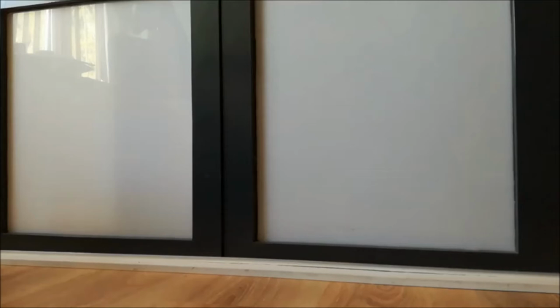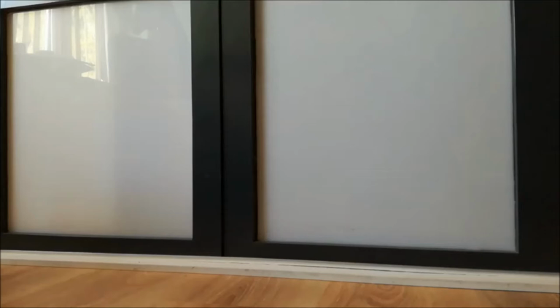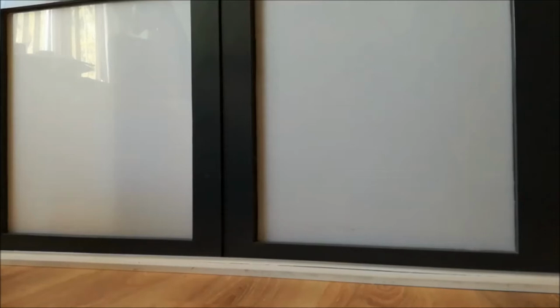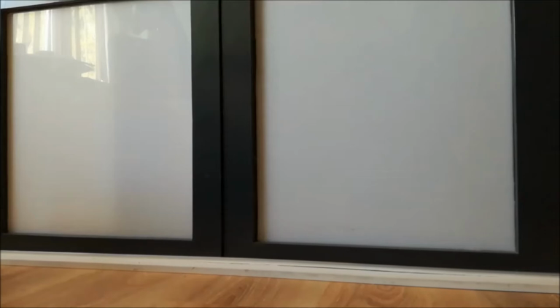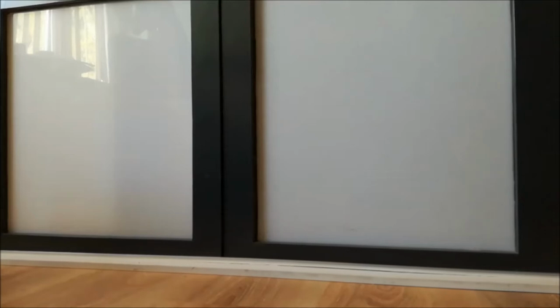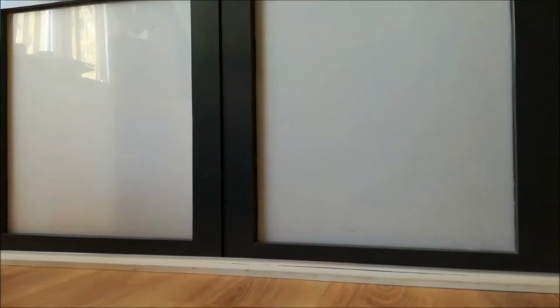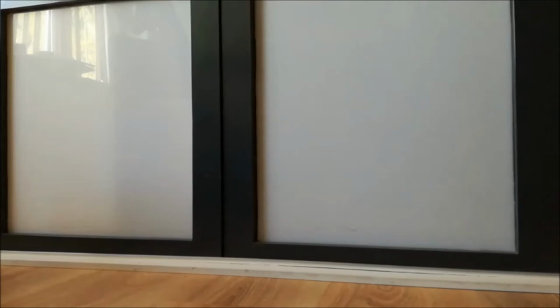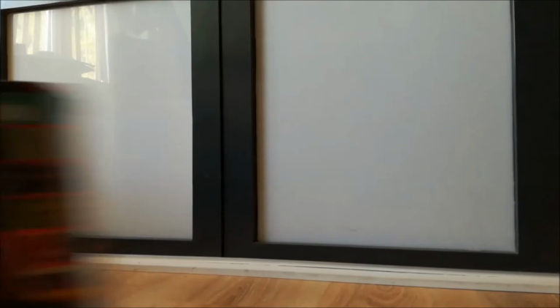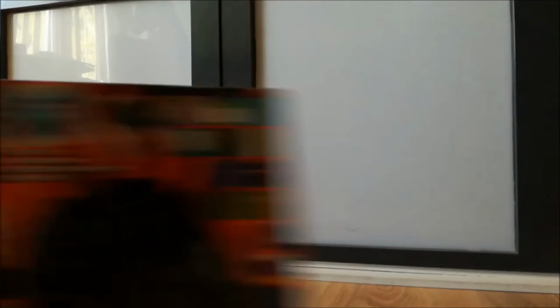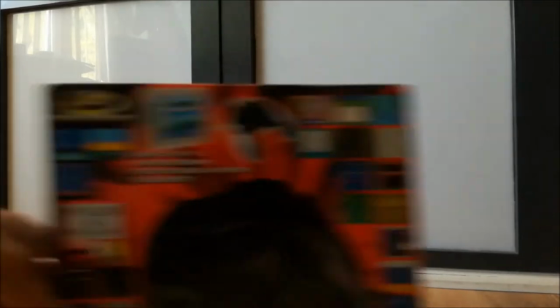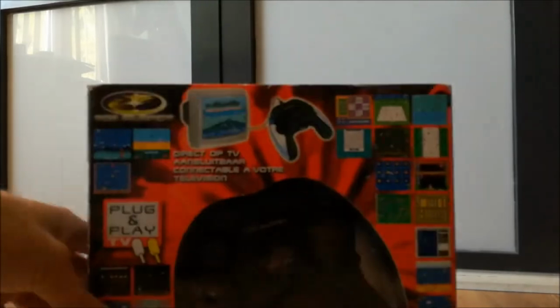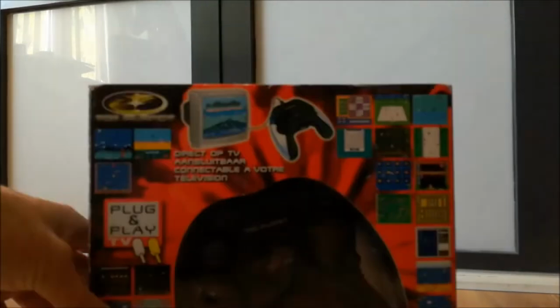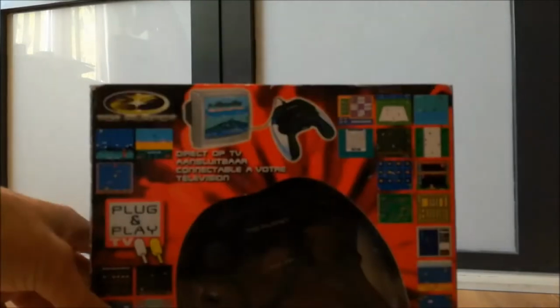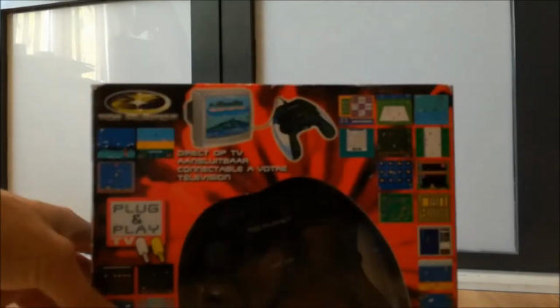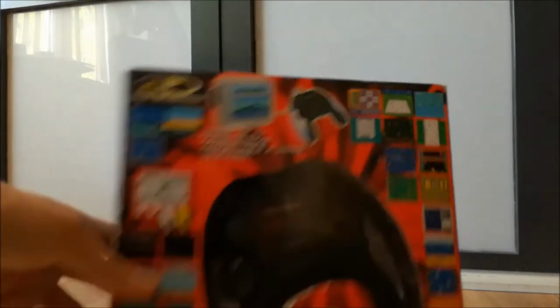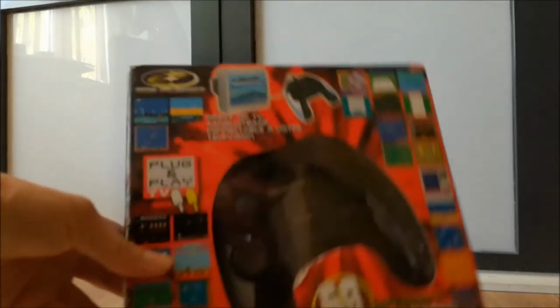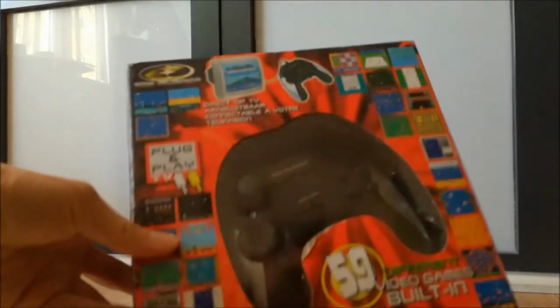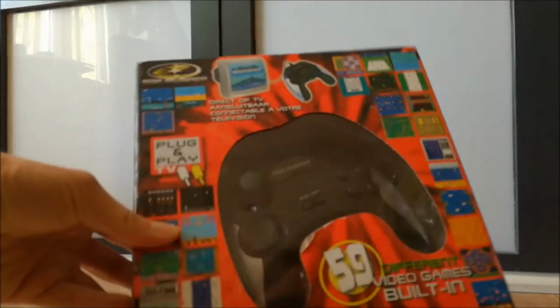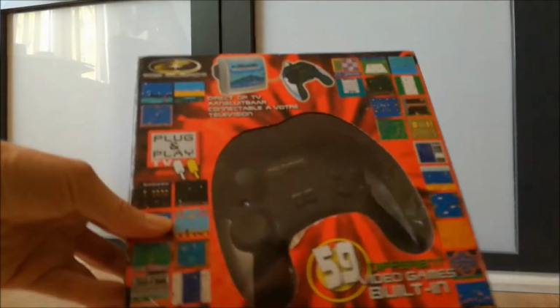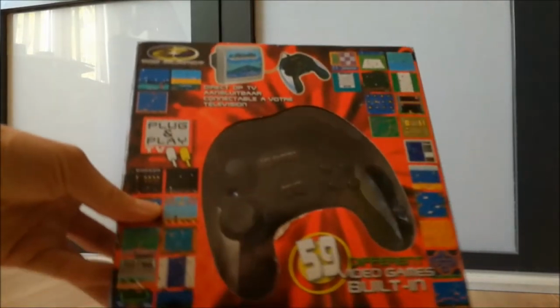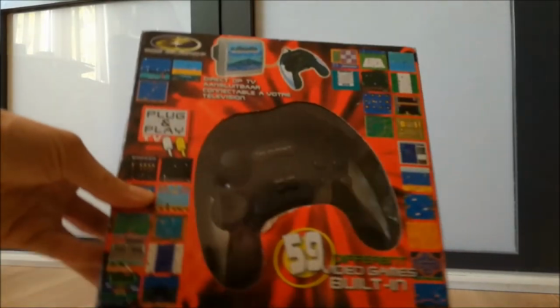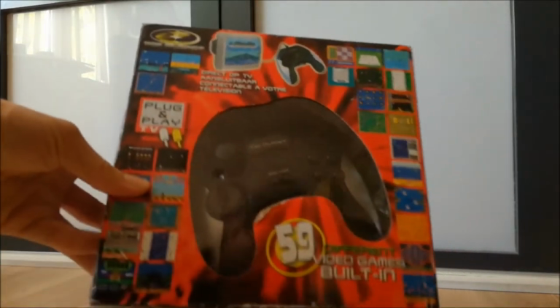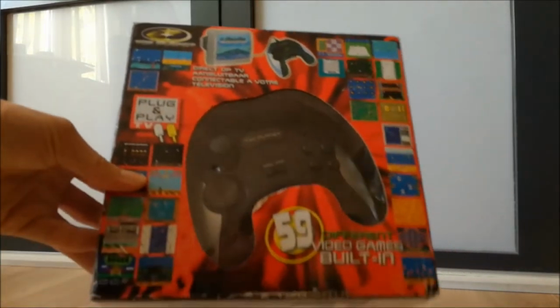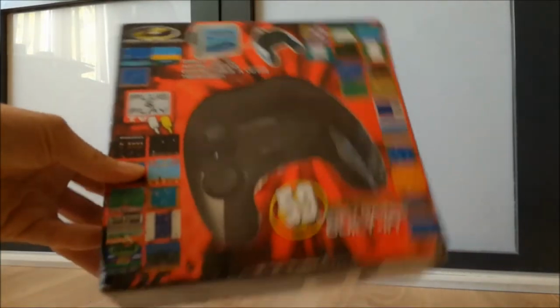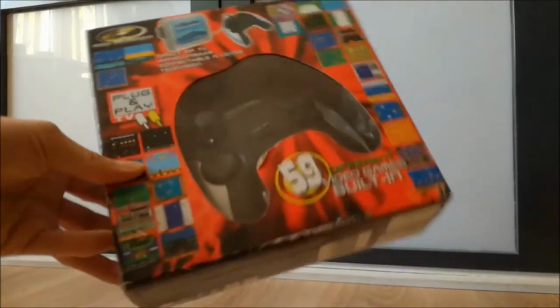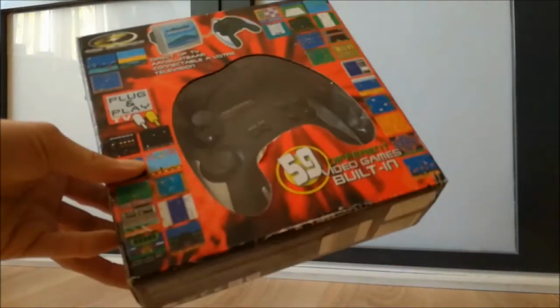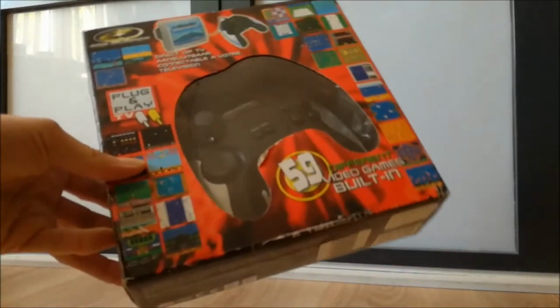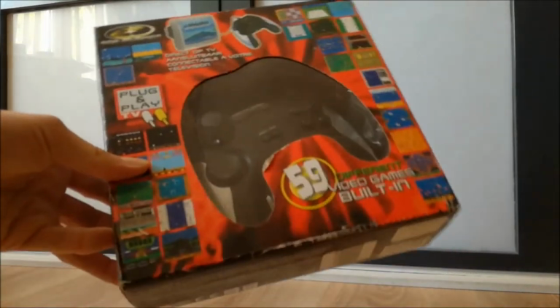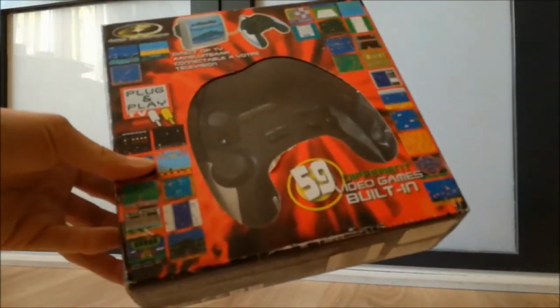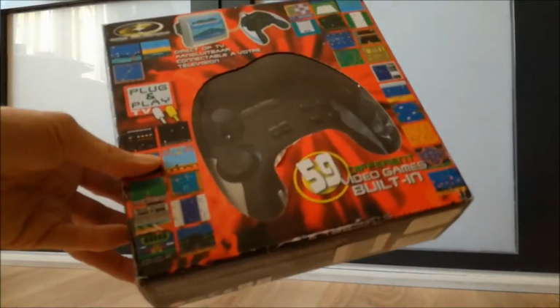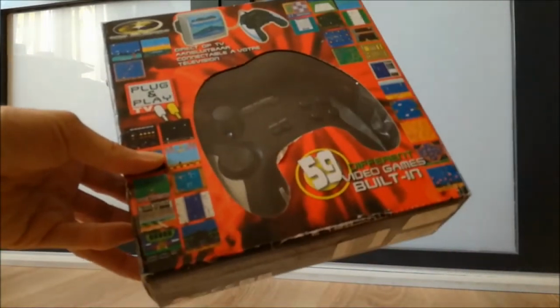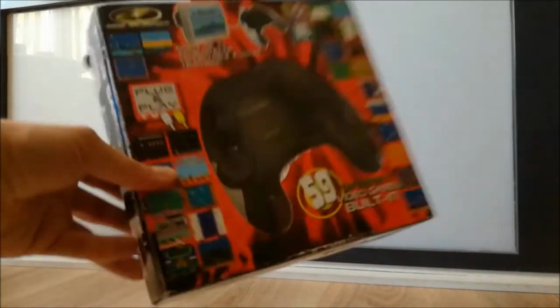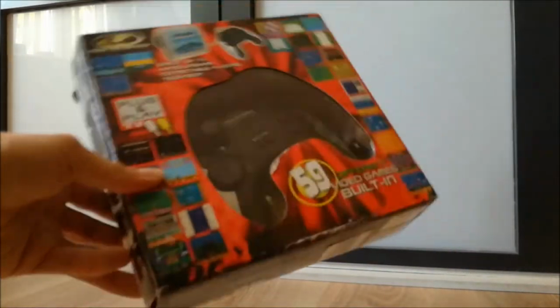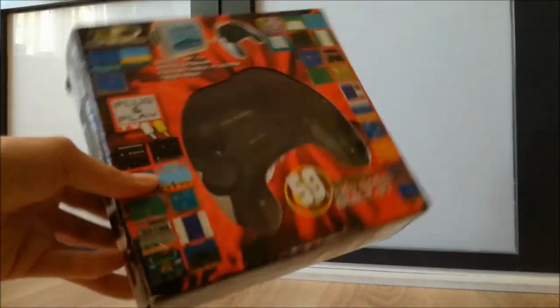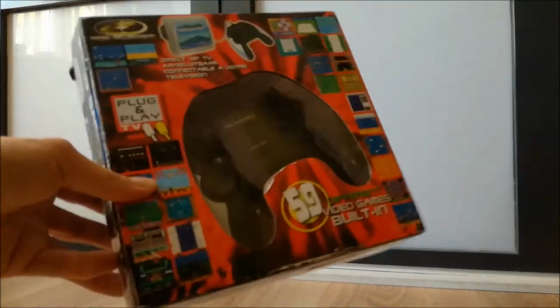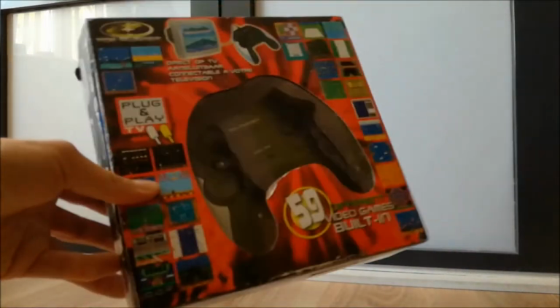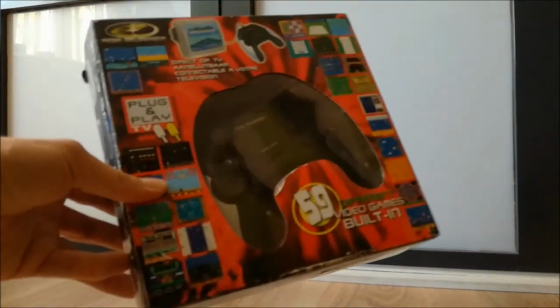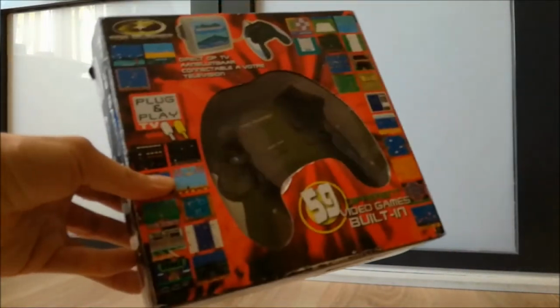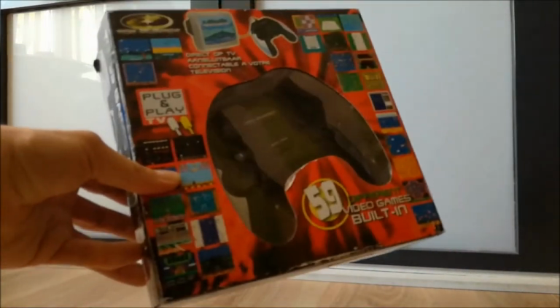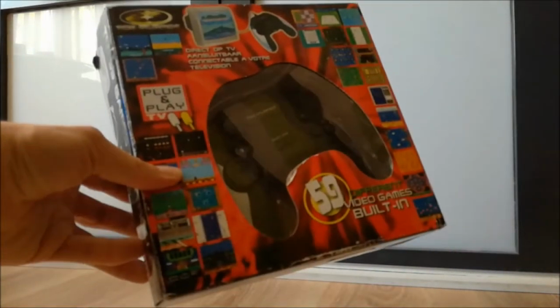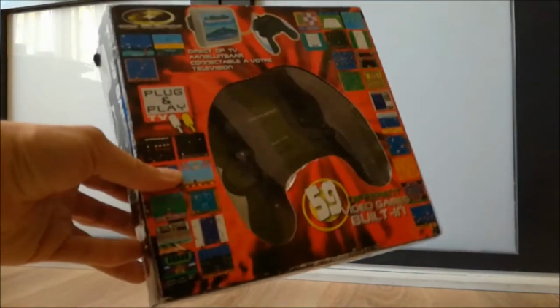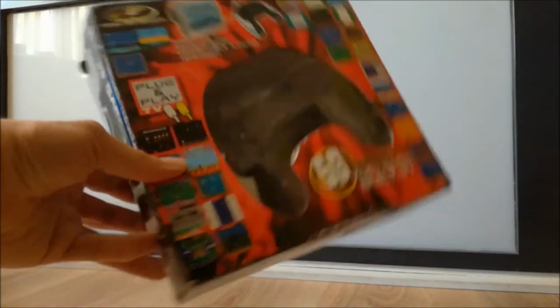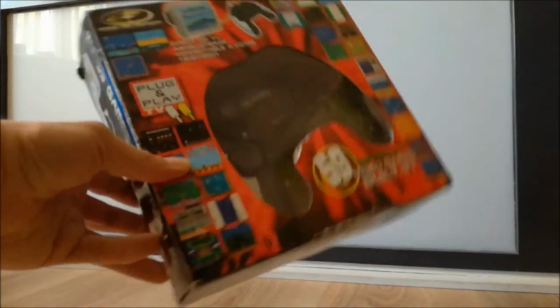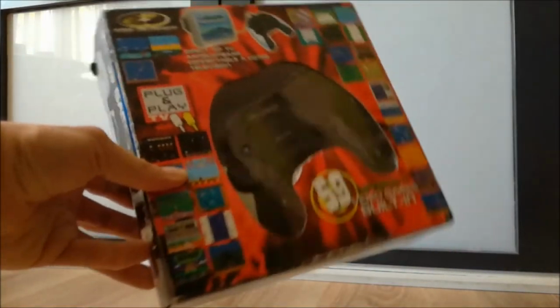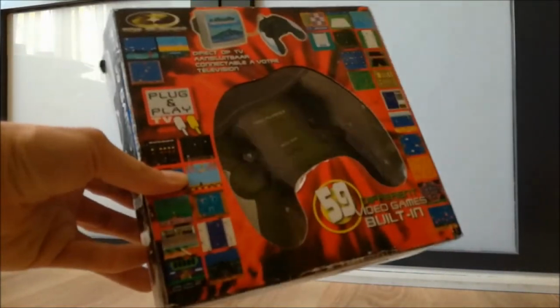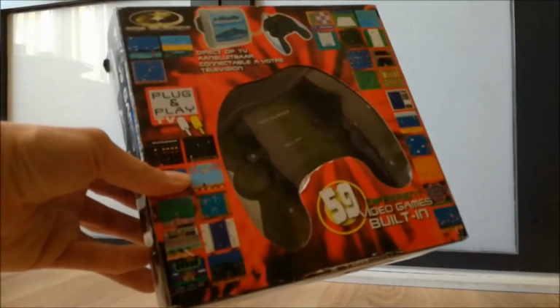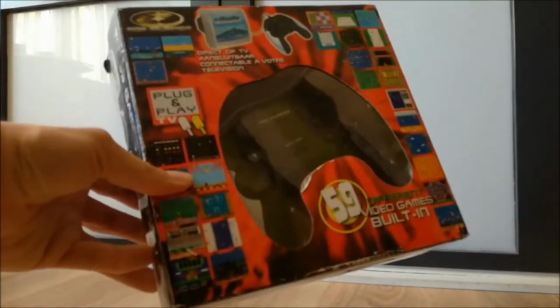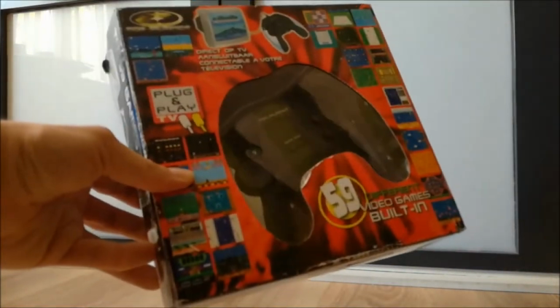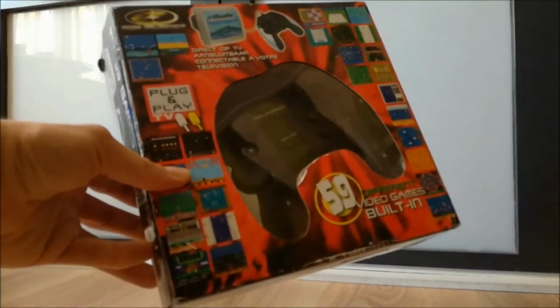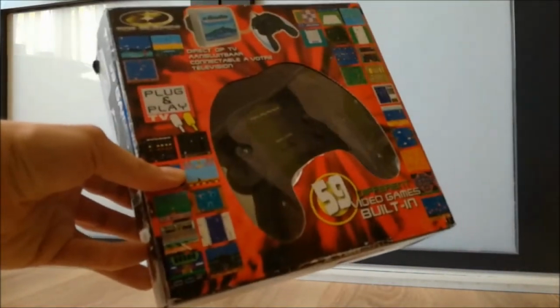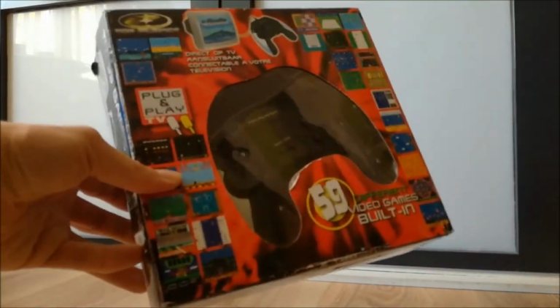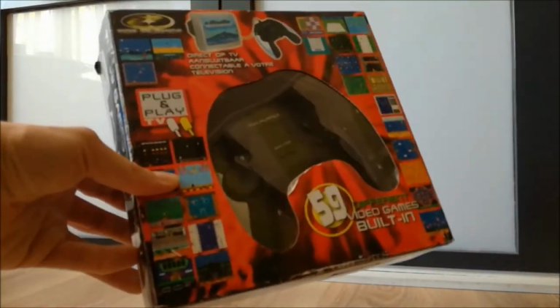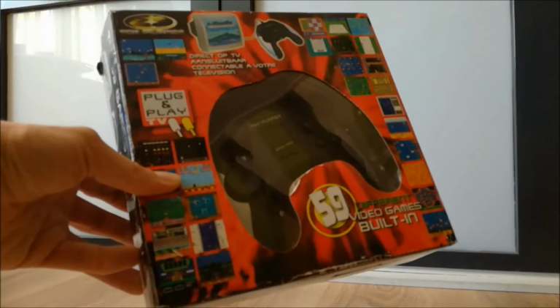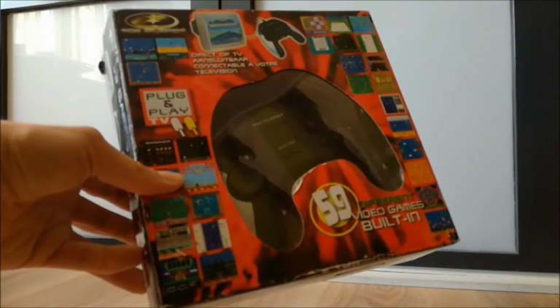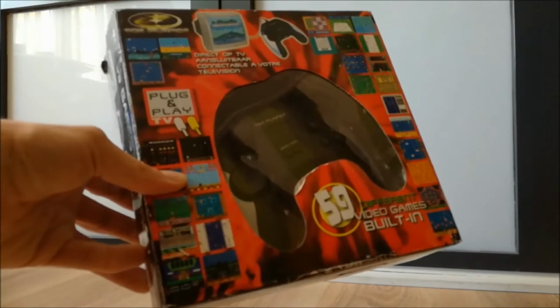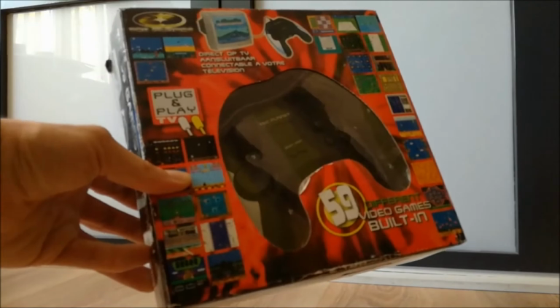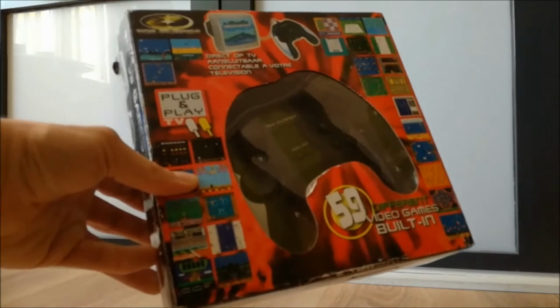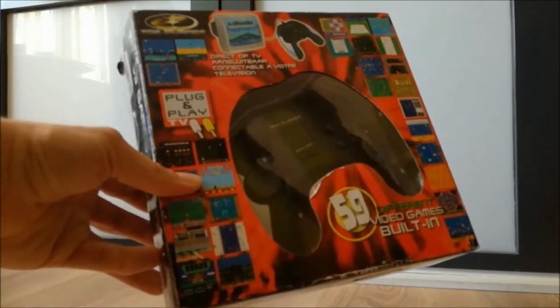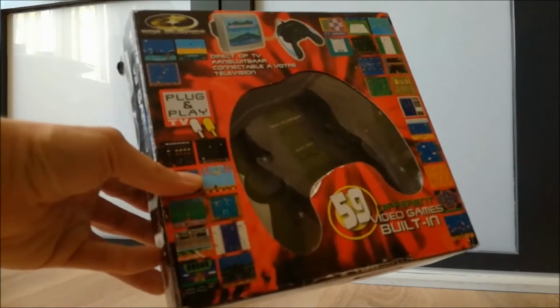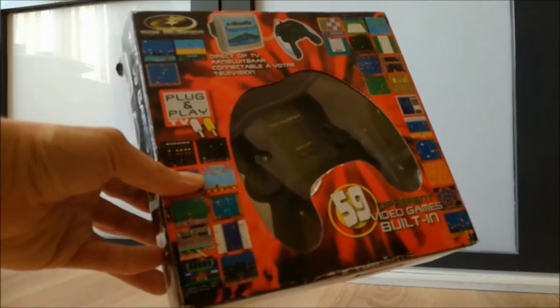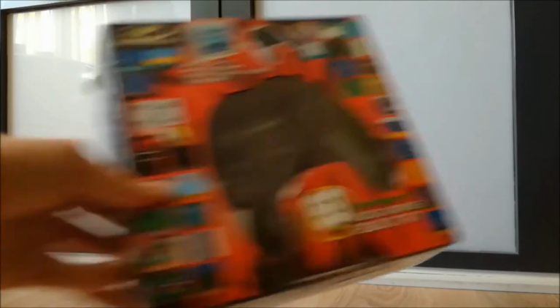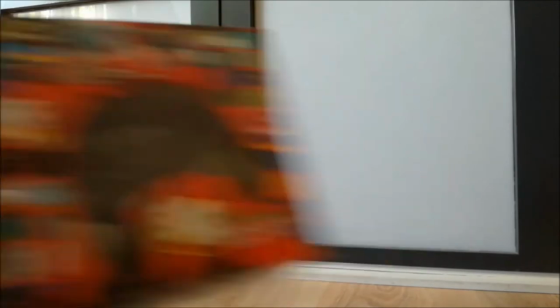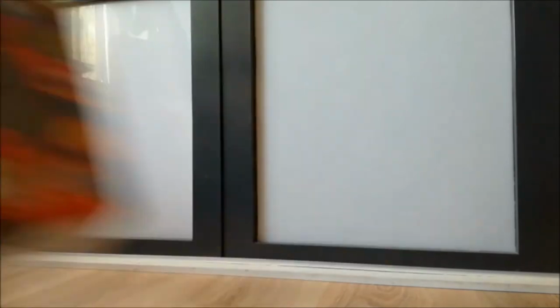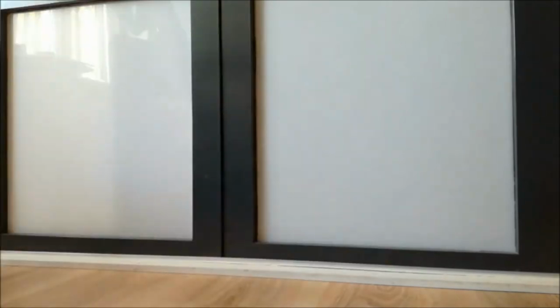It's time for plug-and-play action! 59 games, built-in controller — let's try it out!